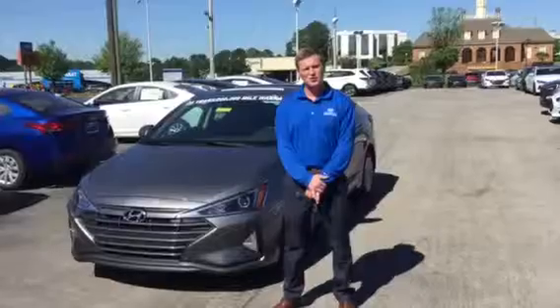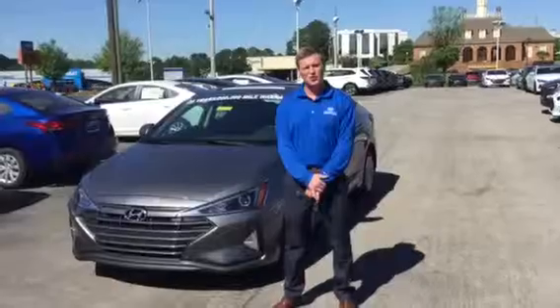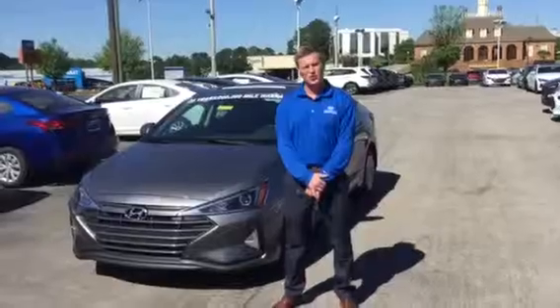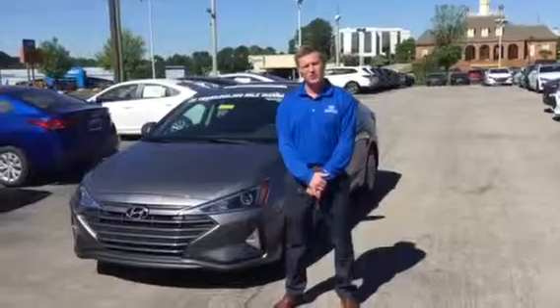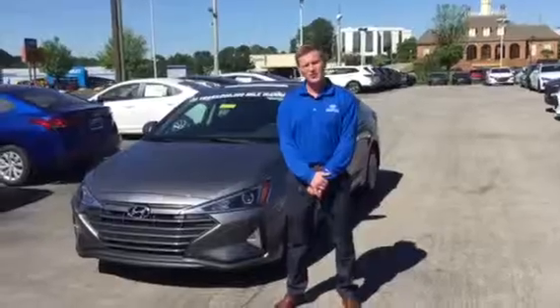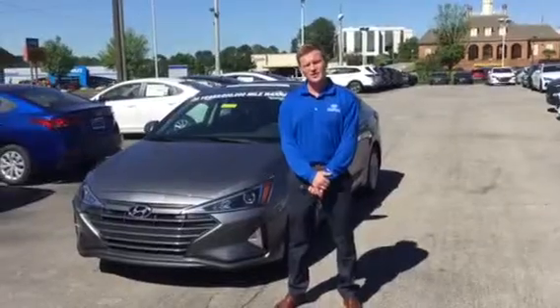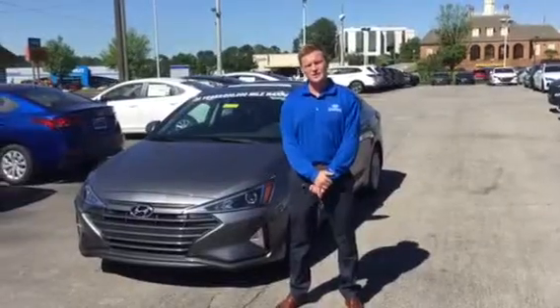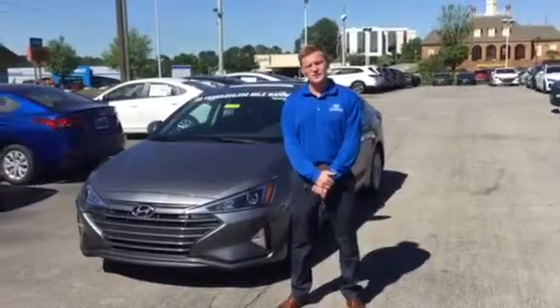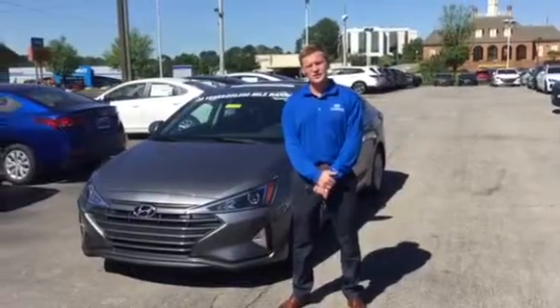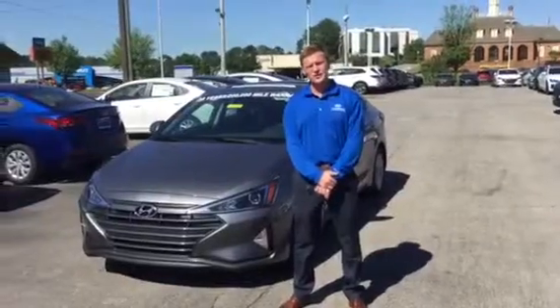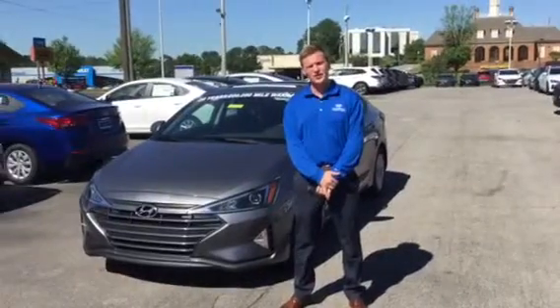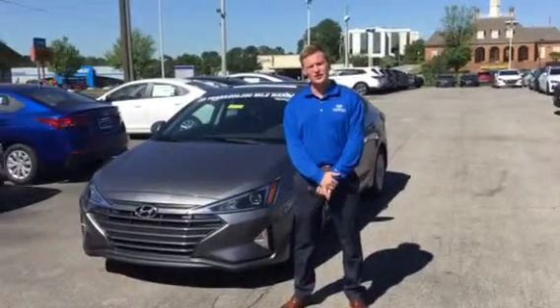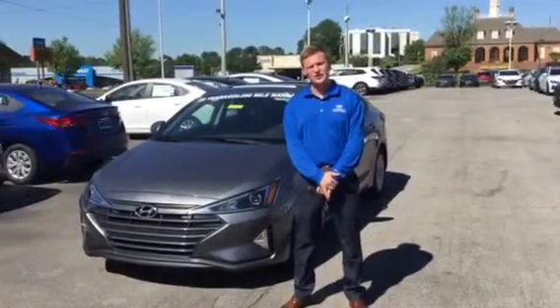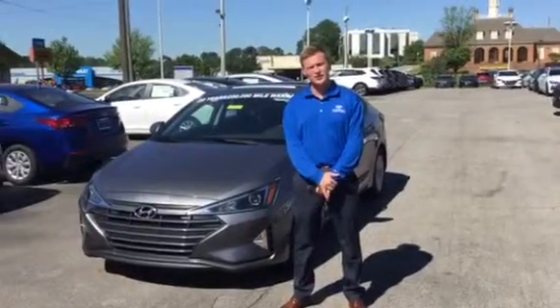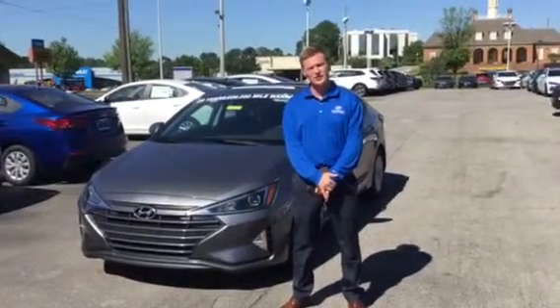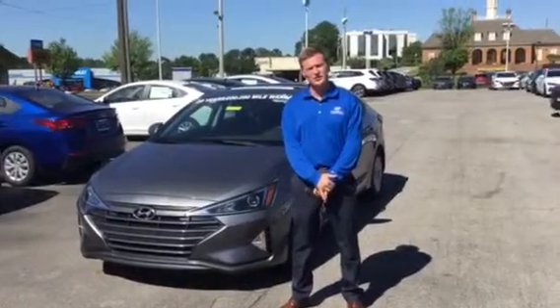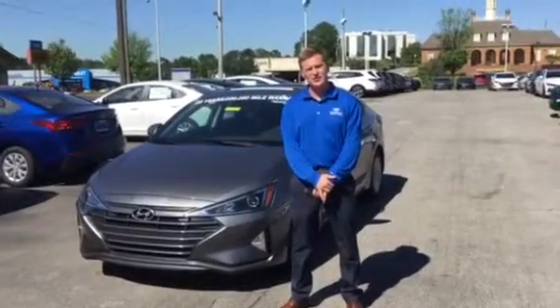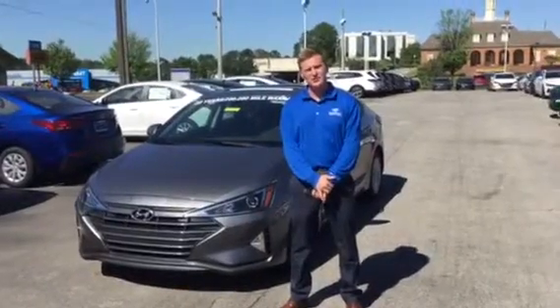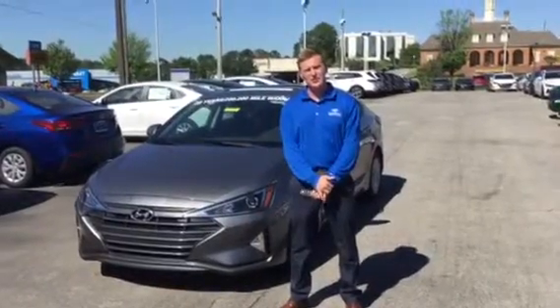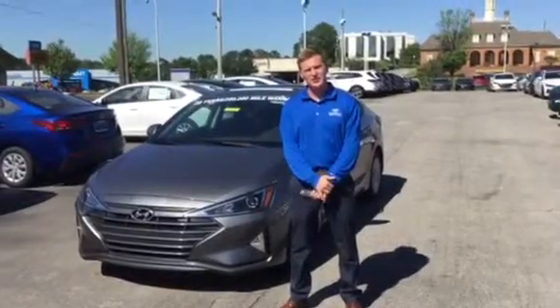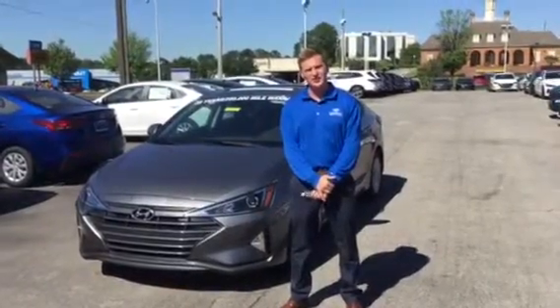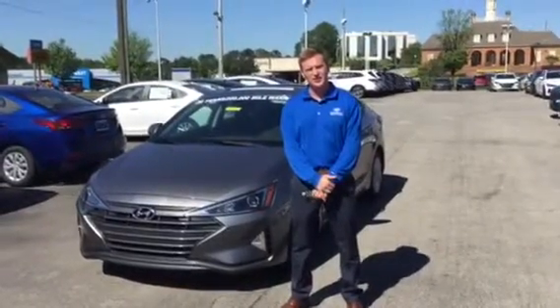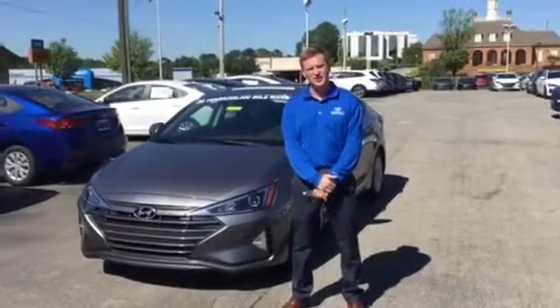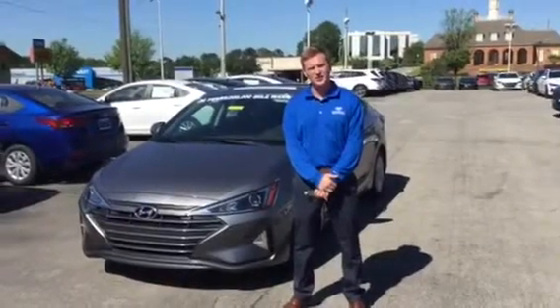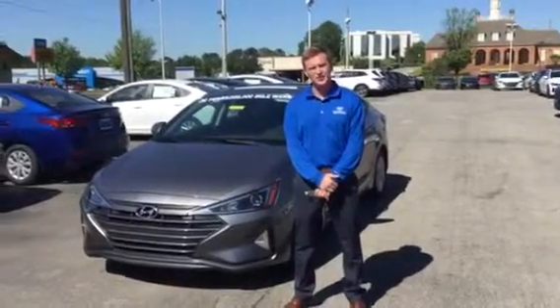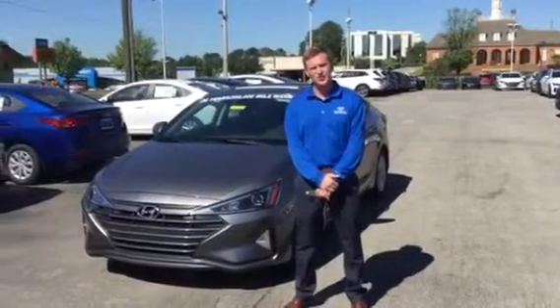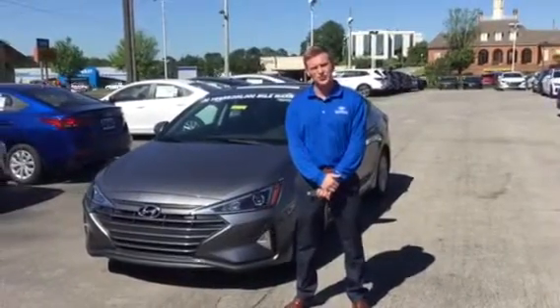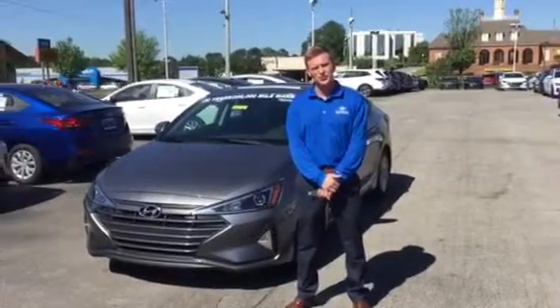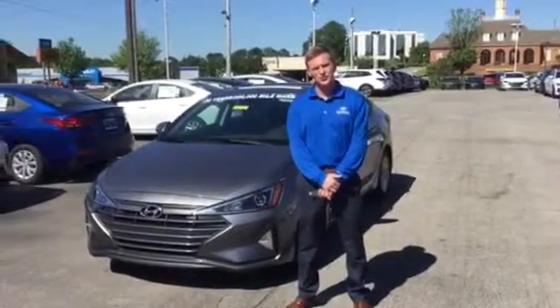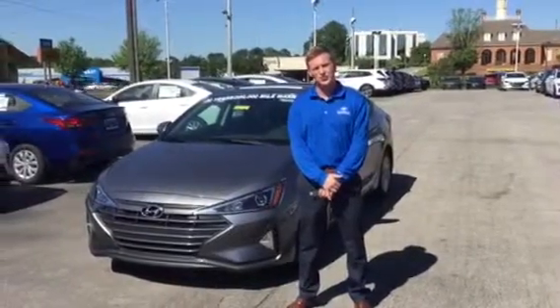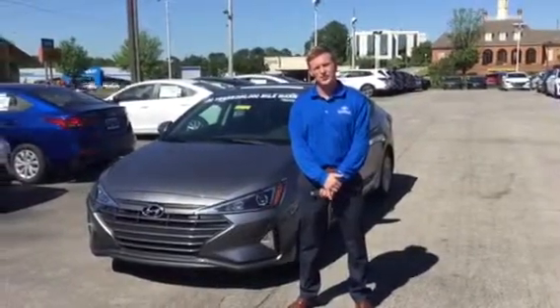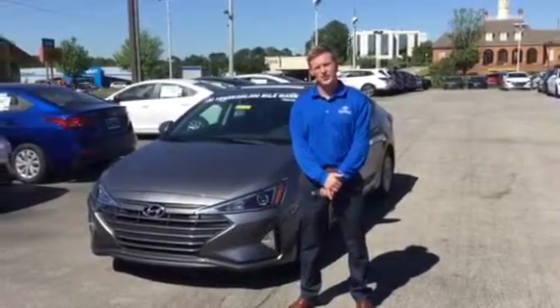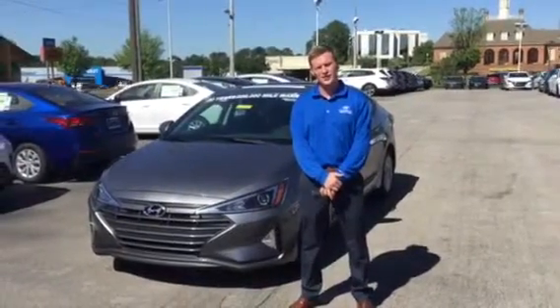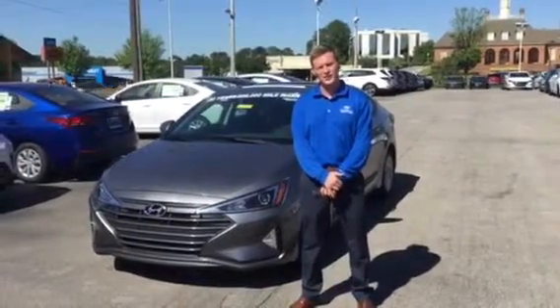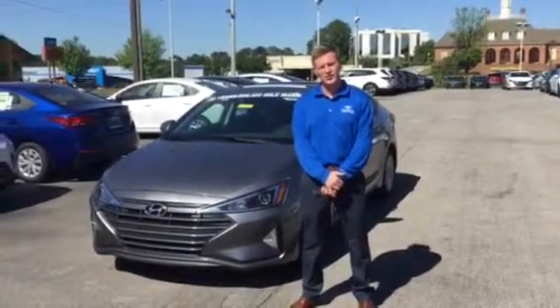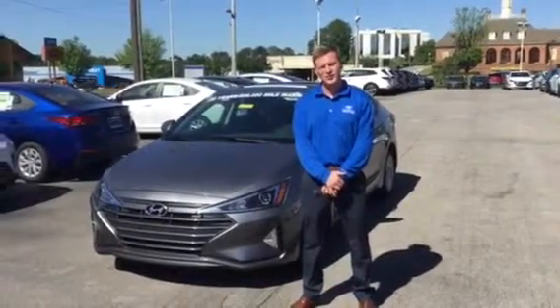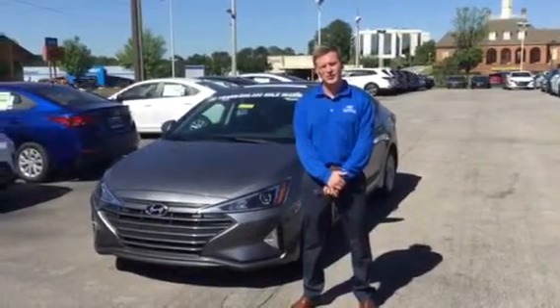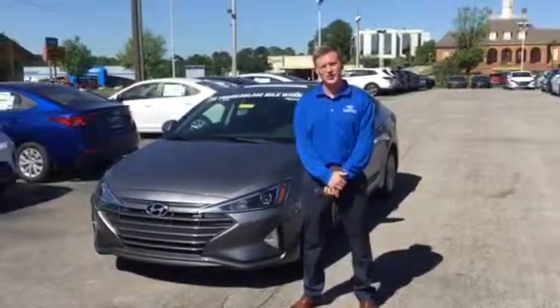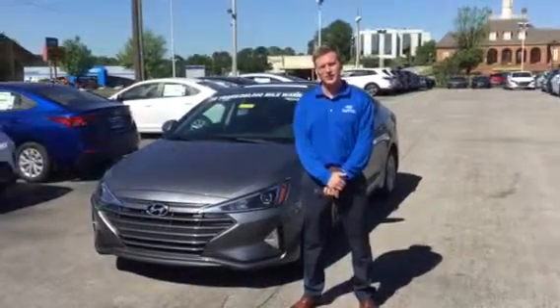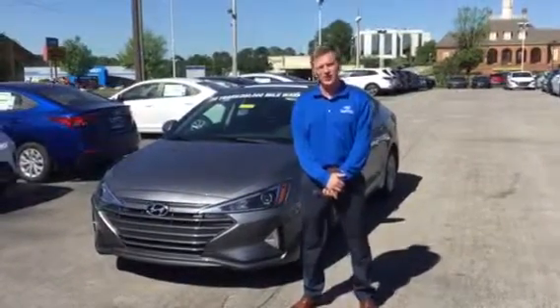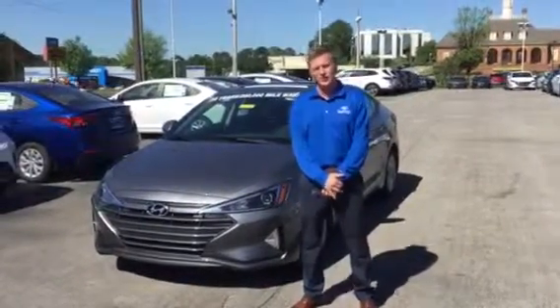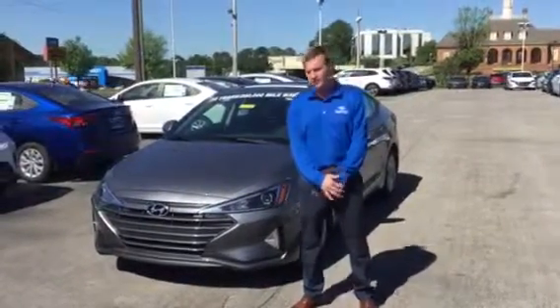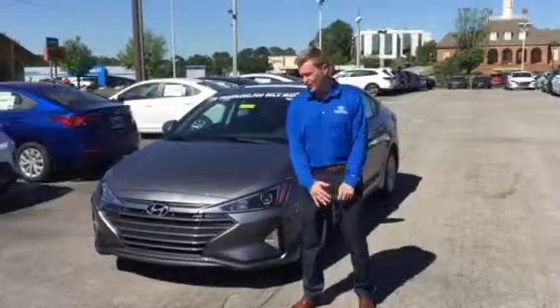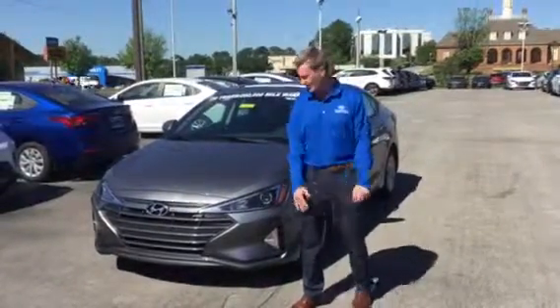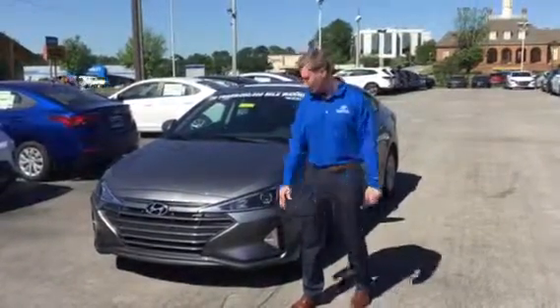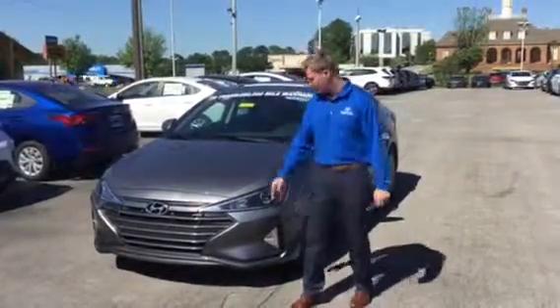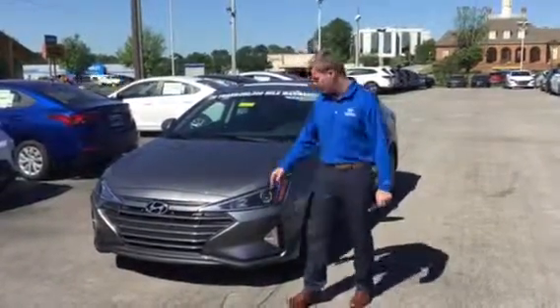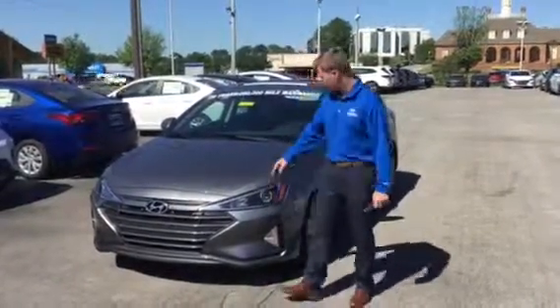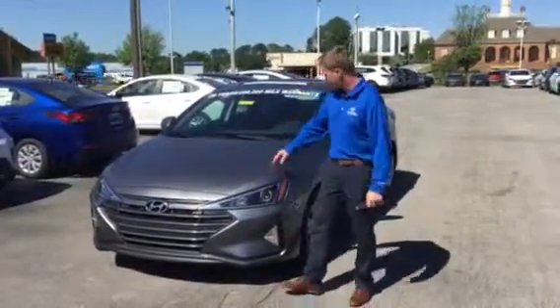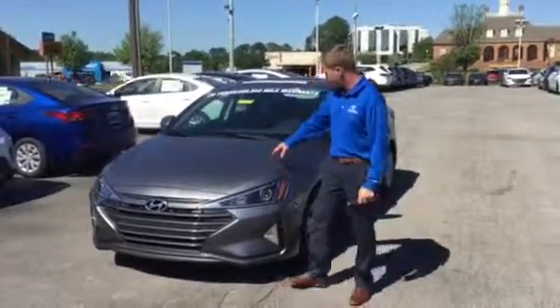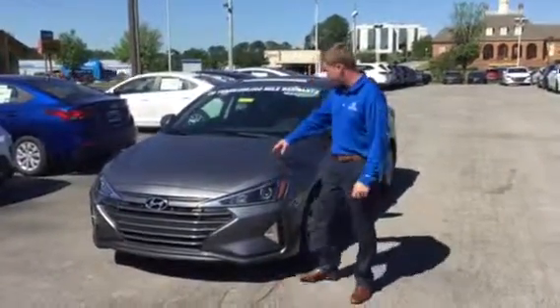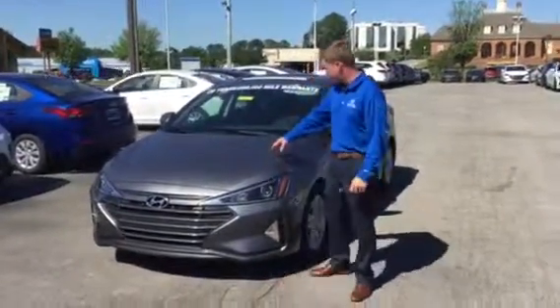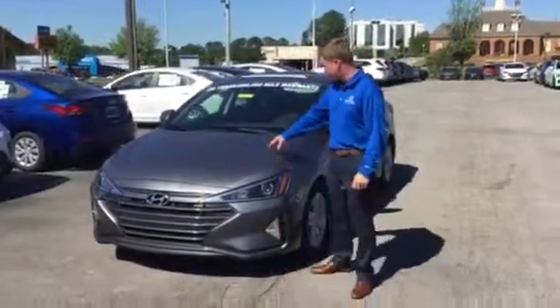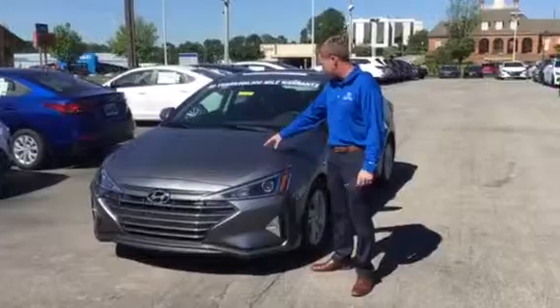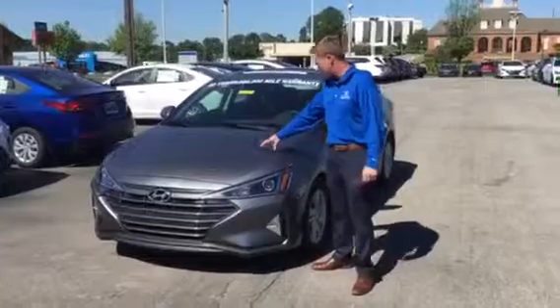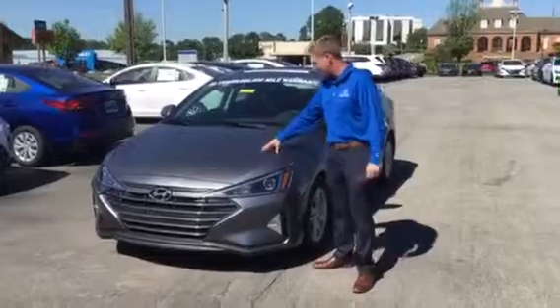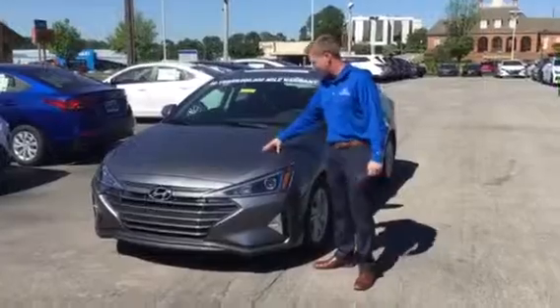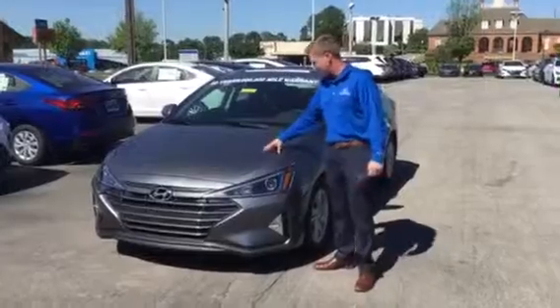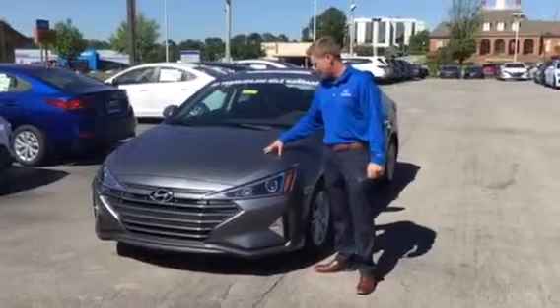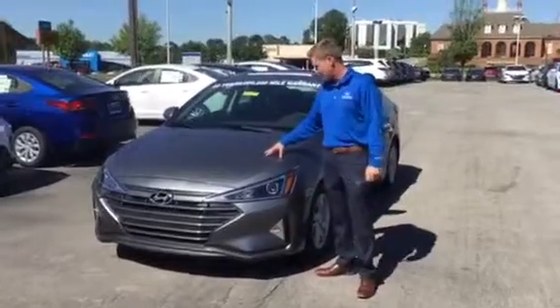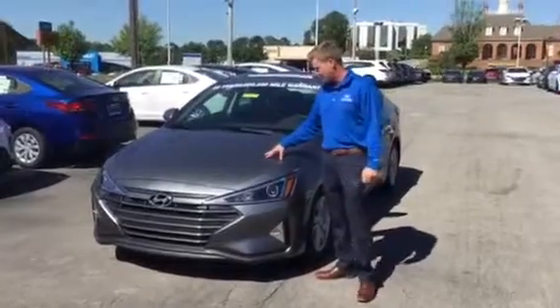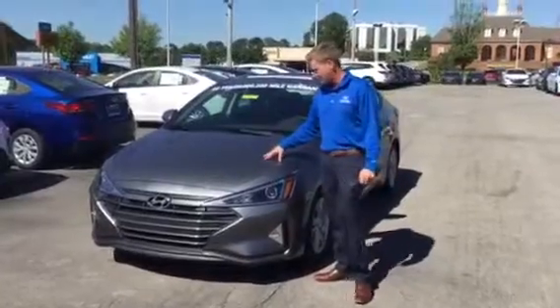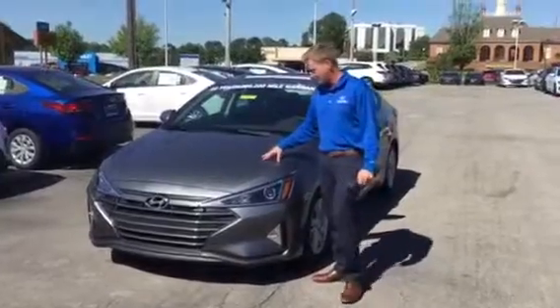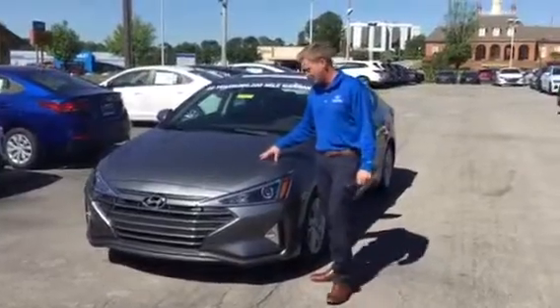Good morning, my name is Michael Guthrie here at Tamron Hyundai and Hoover. We got your web inquiry on a brand new 2019 Elantra.